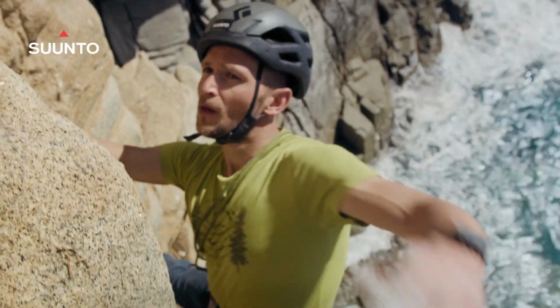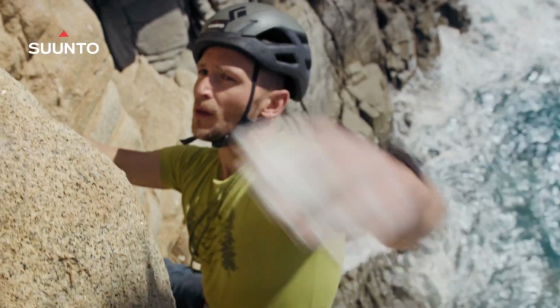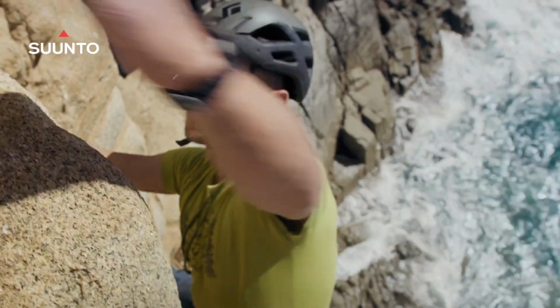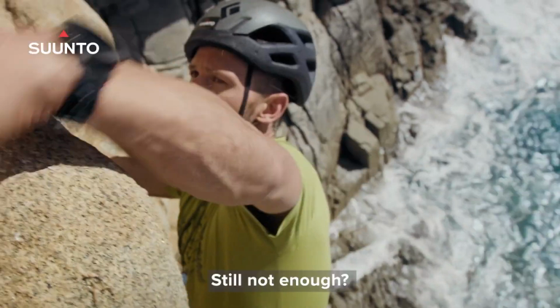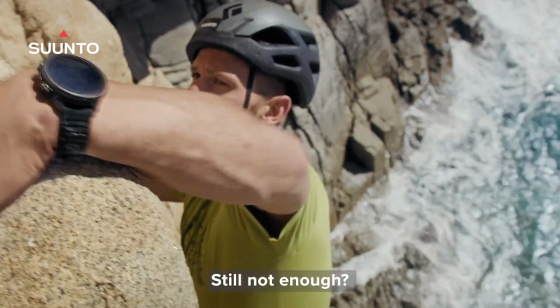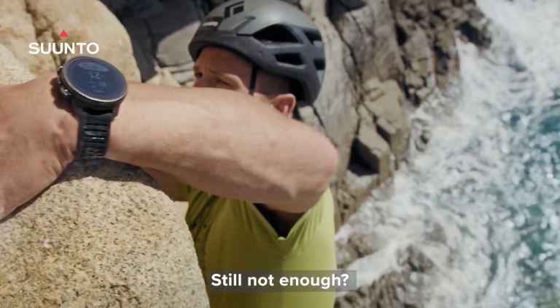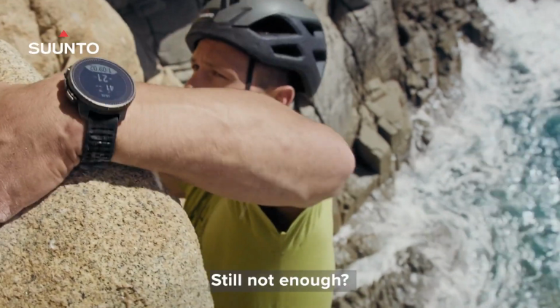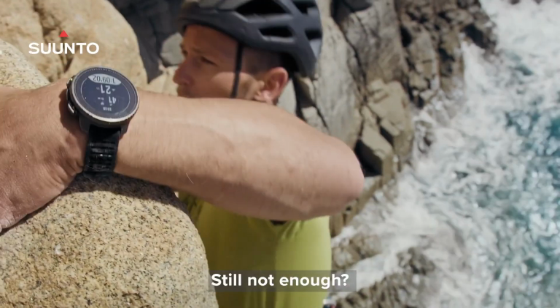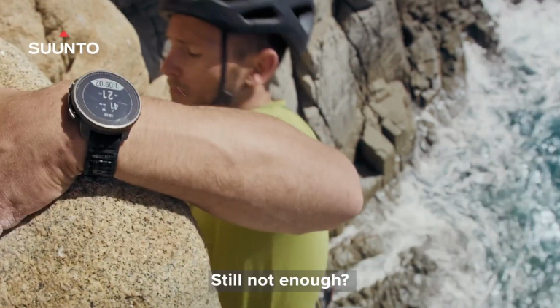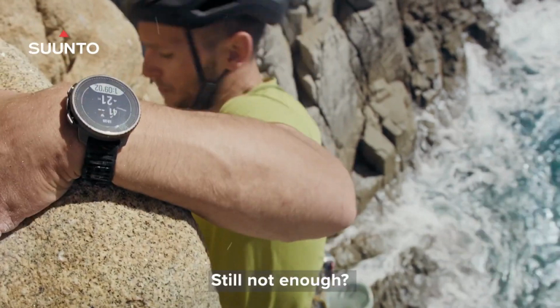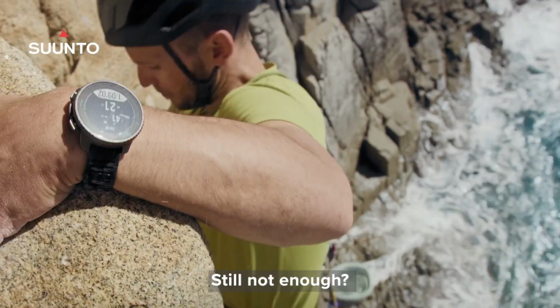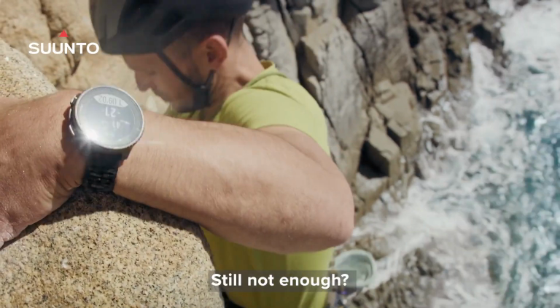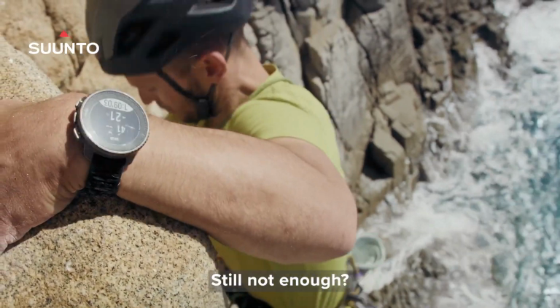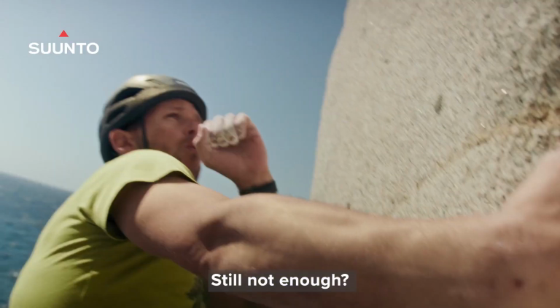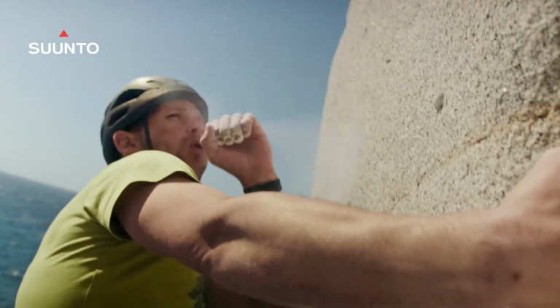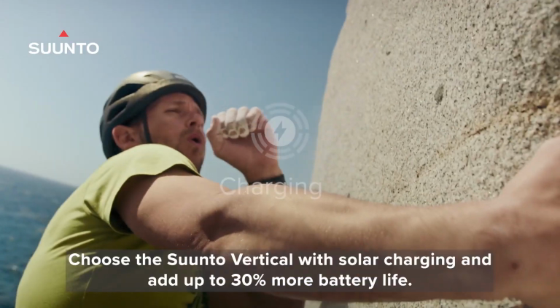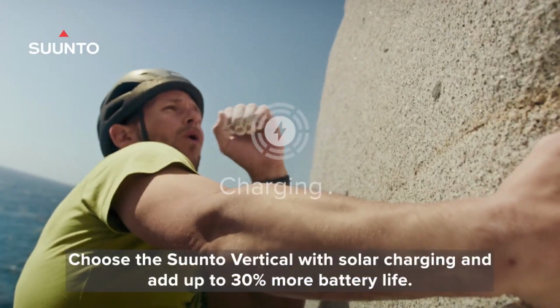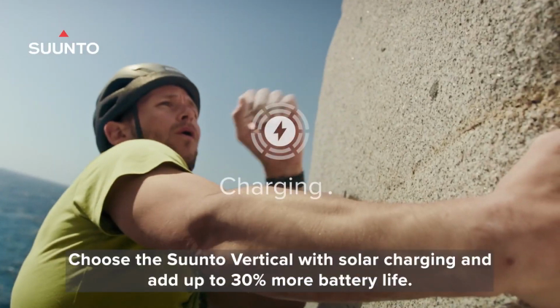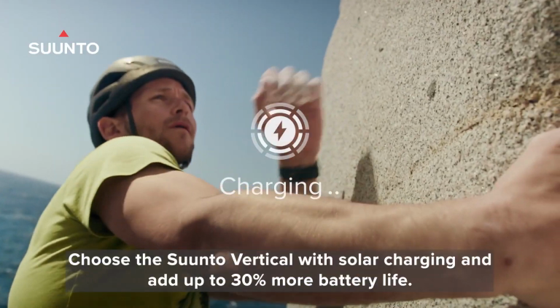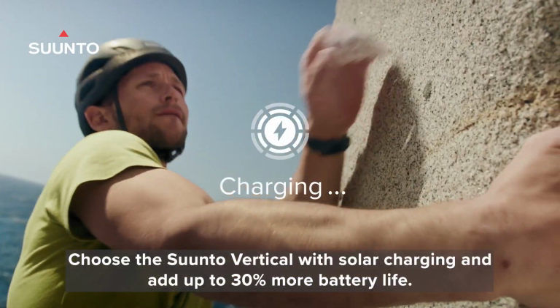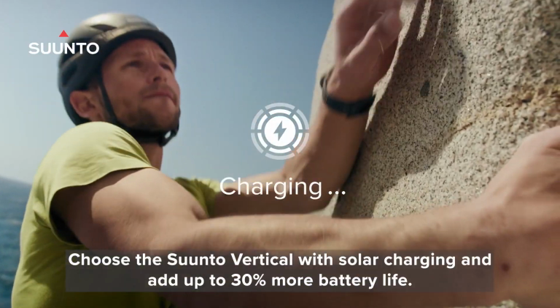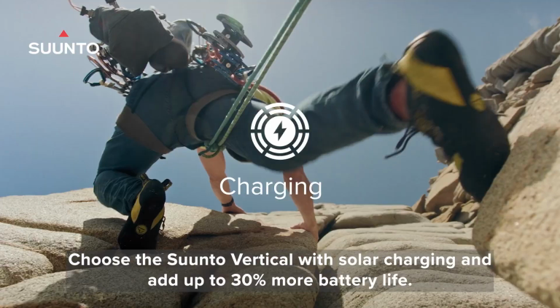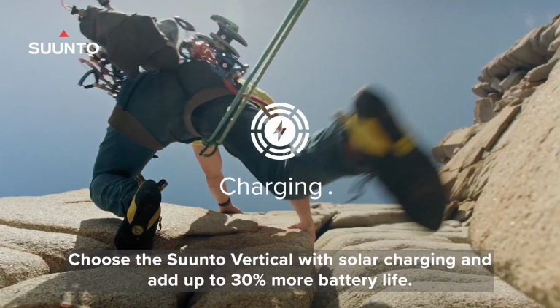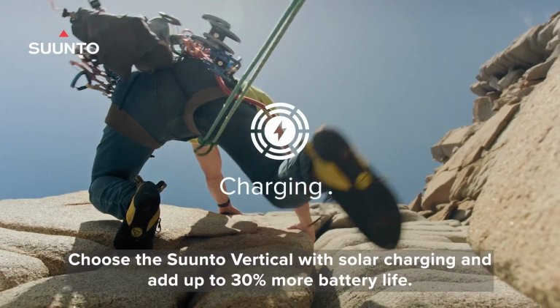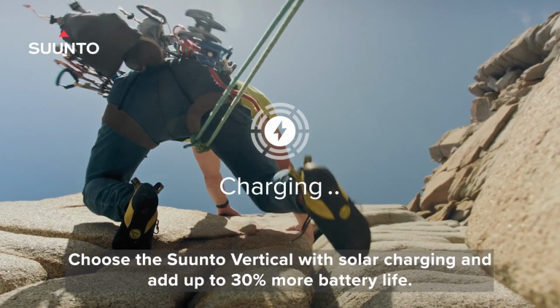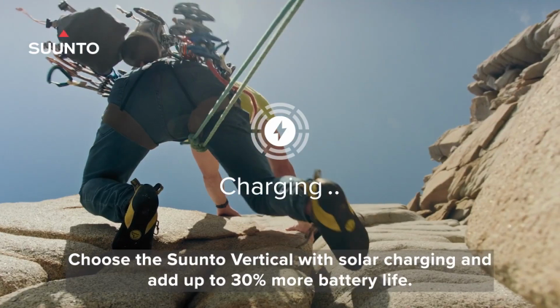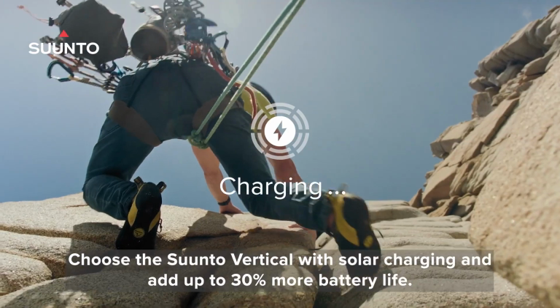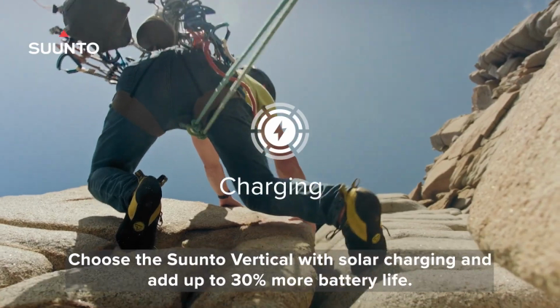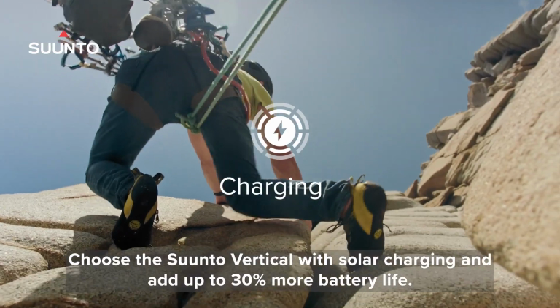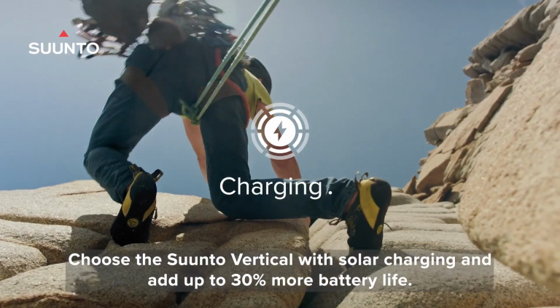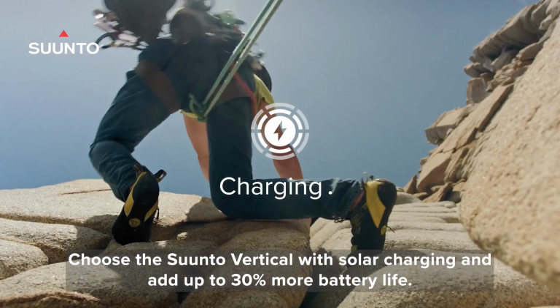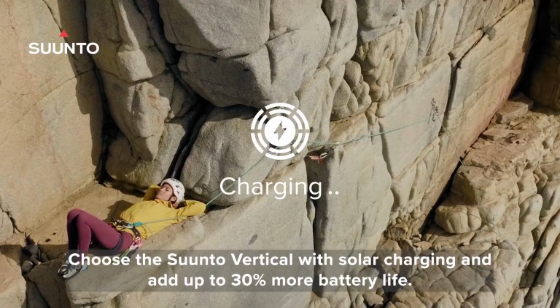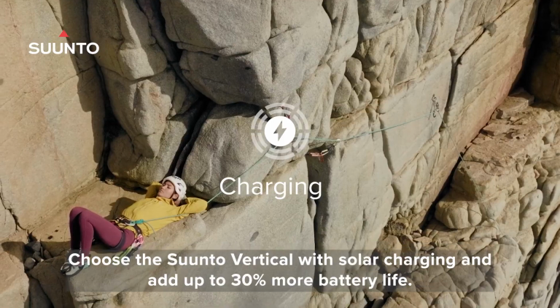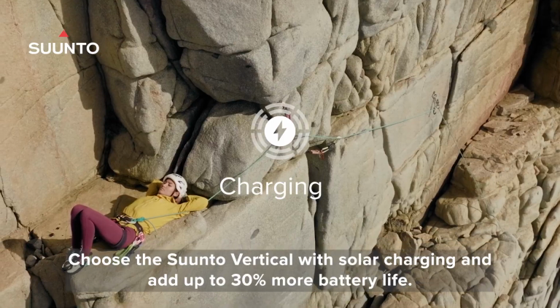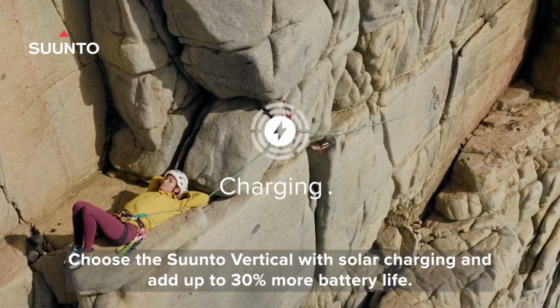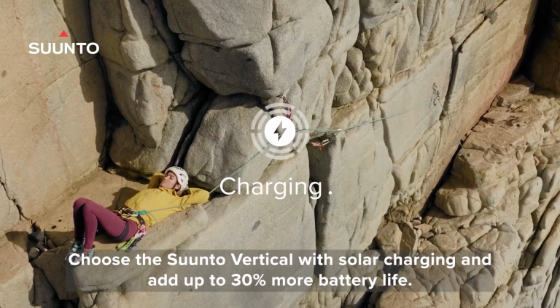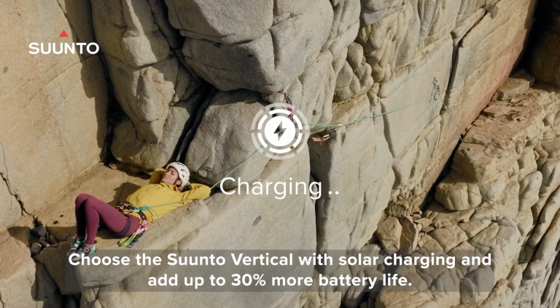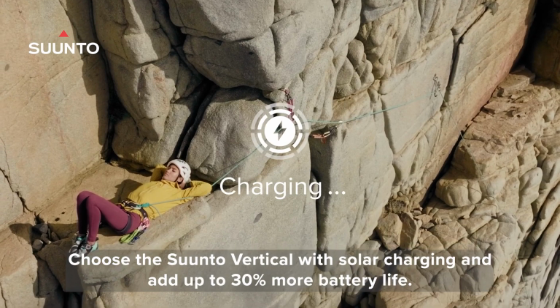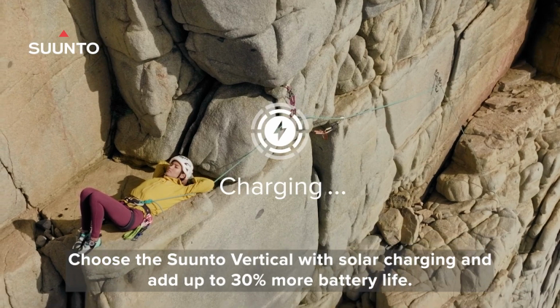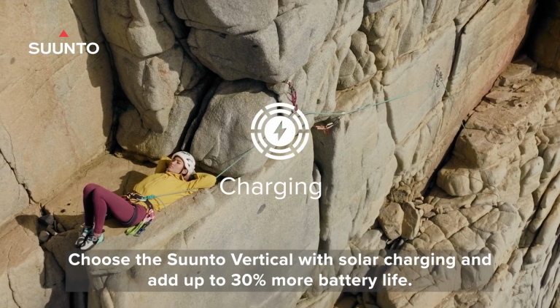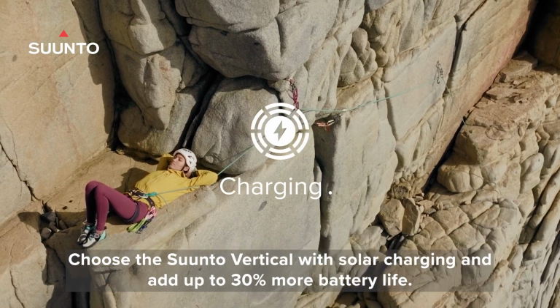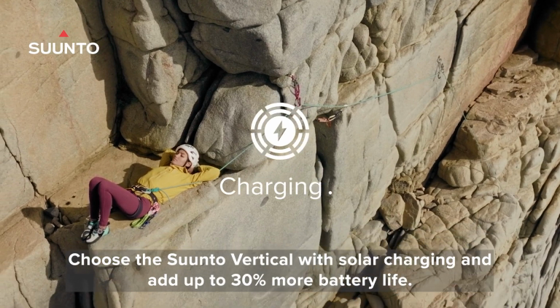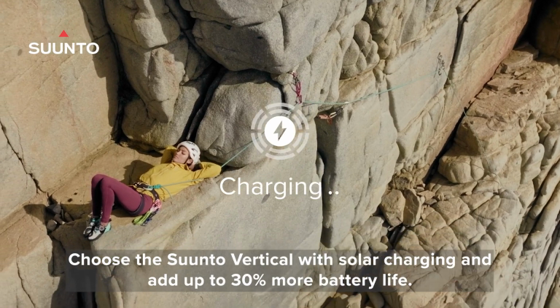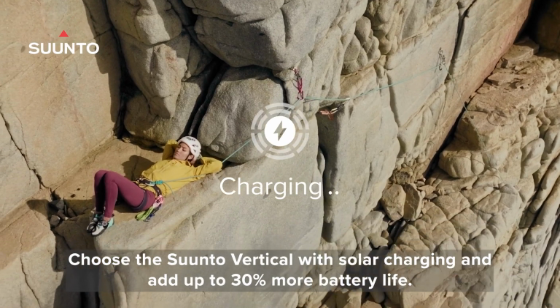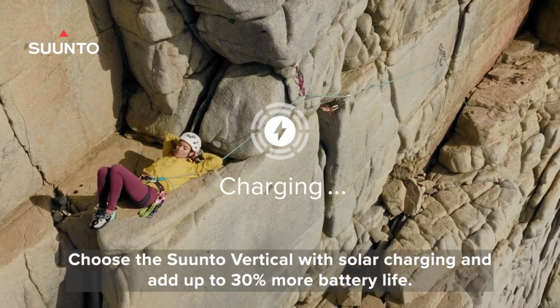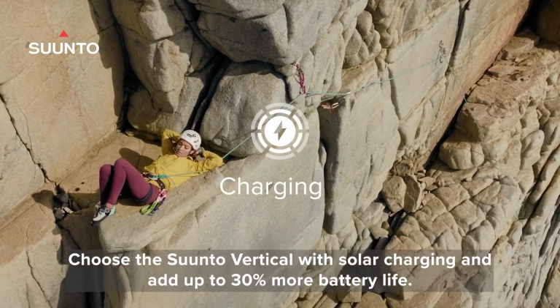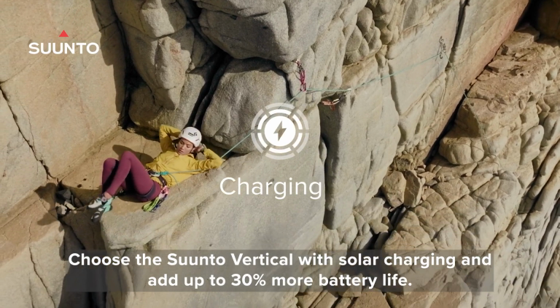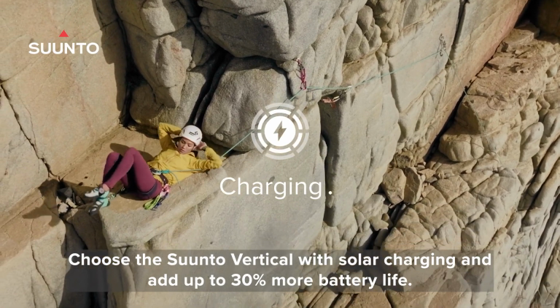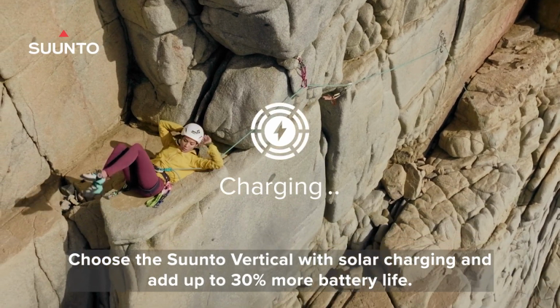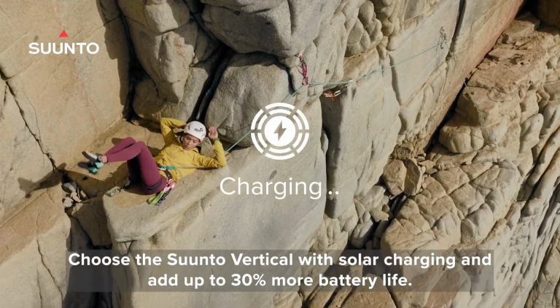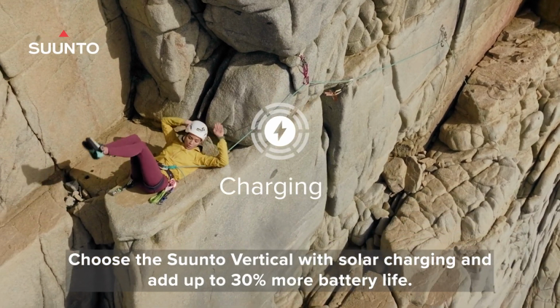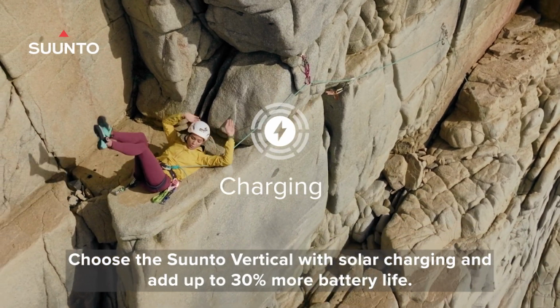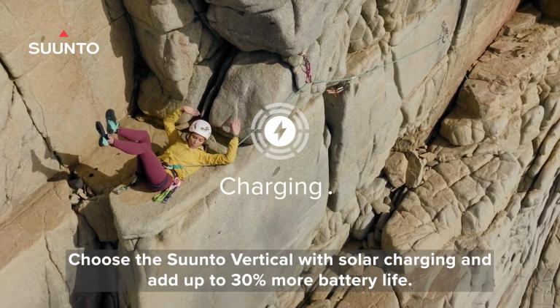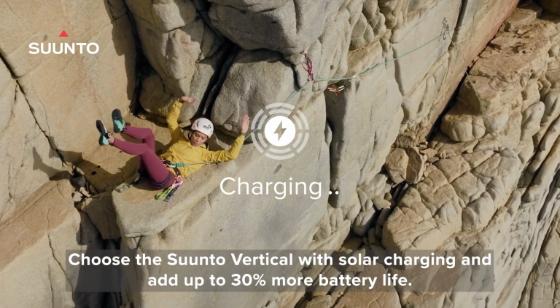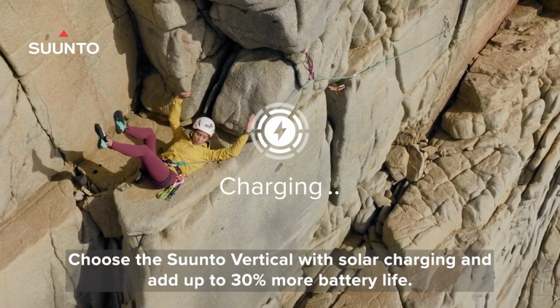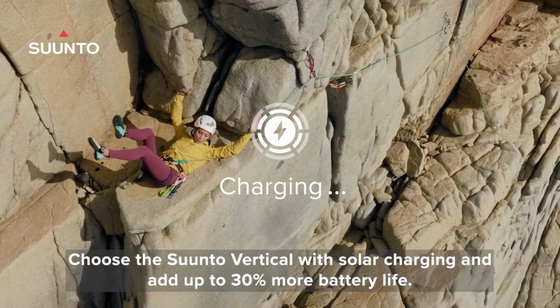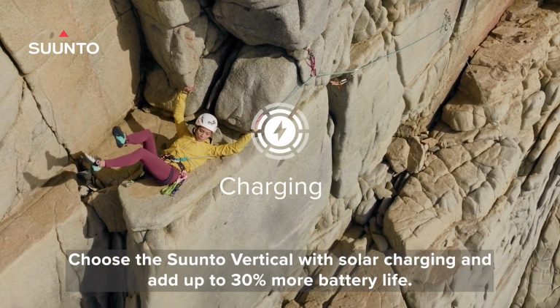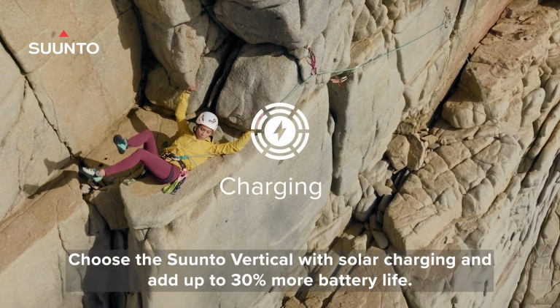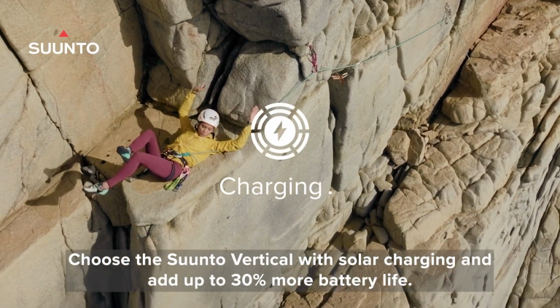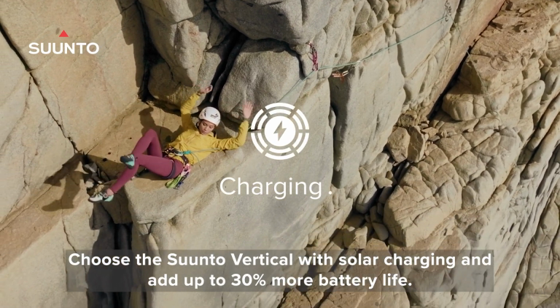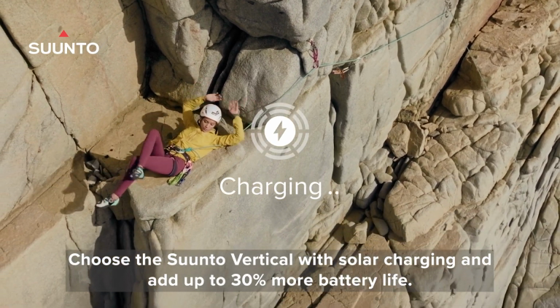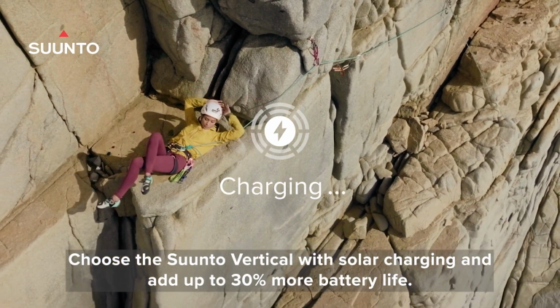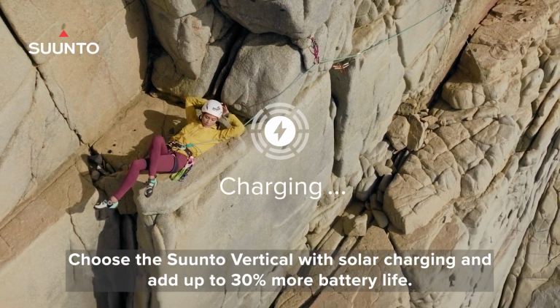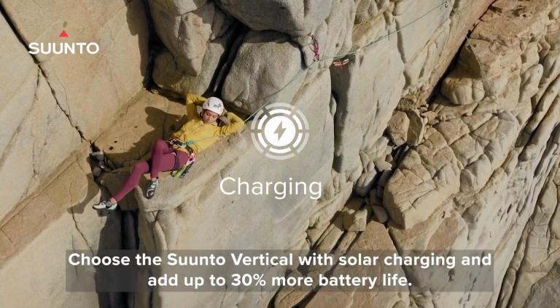Still not enough? Choose the Suunto Vertical with solar charging and add up to 30% more battery life.